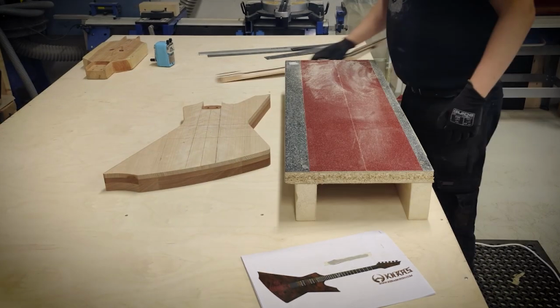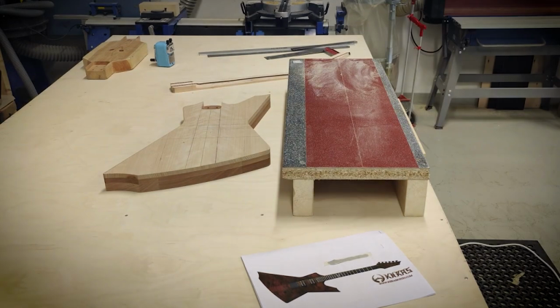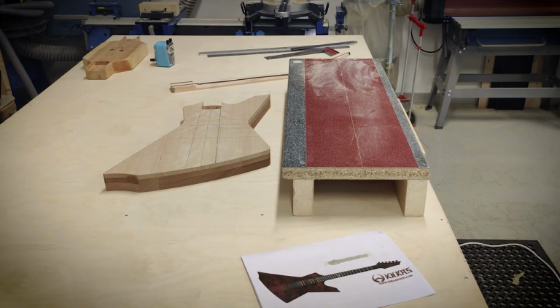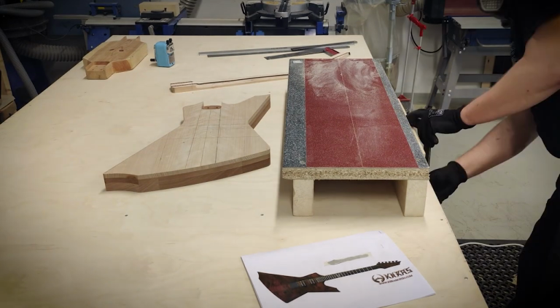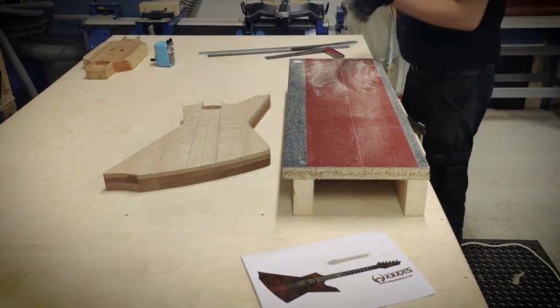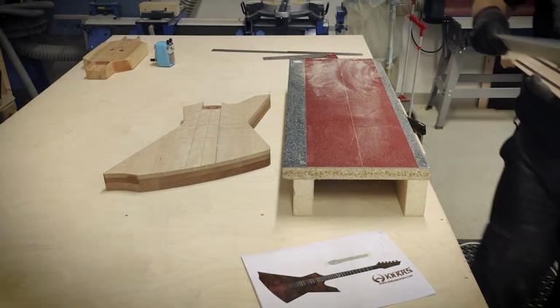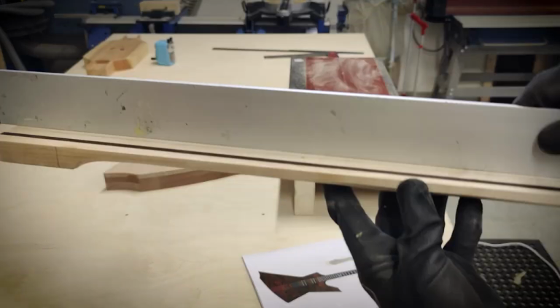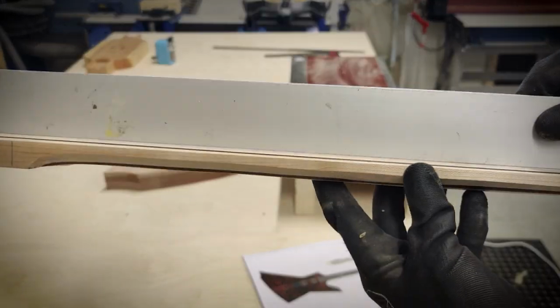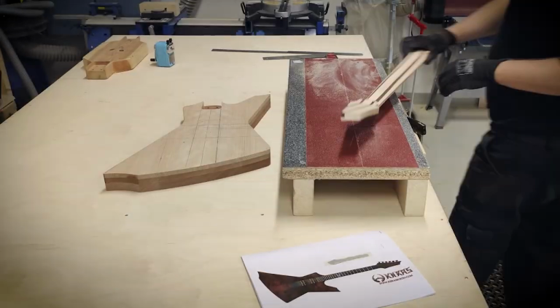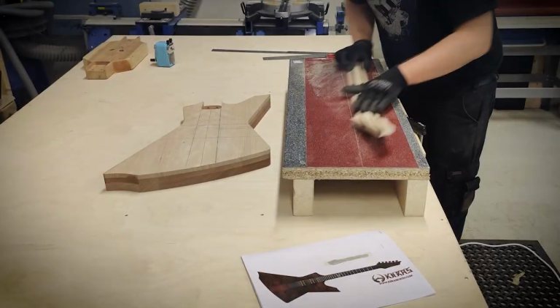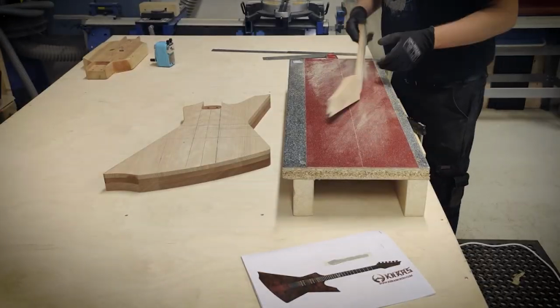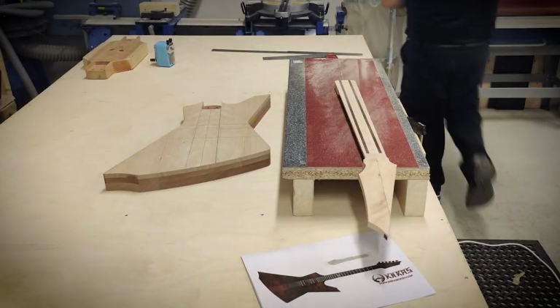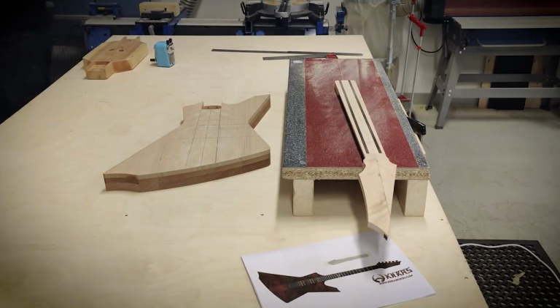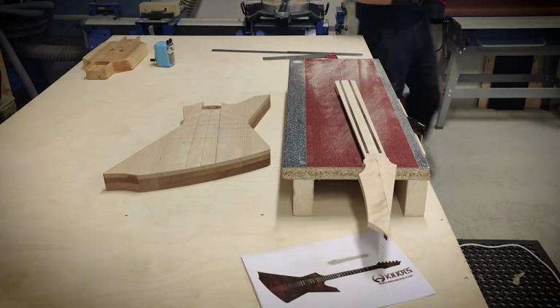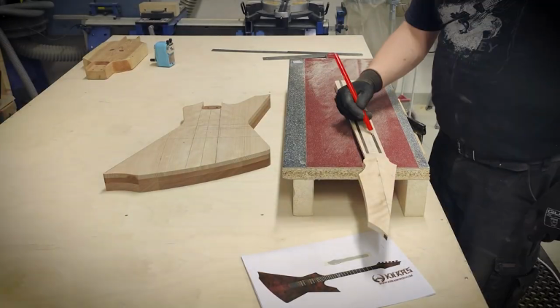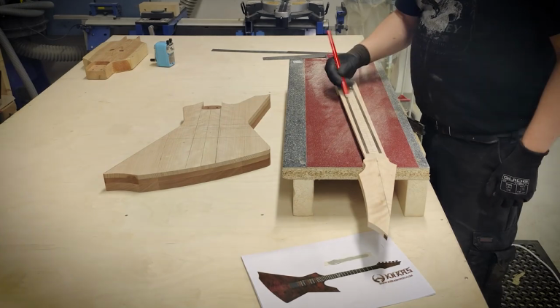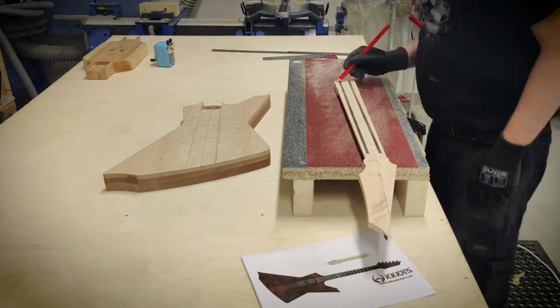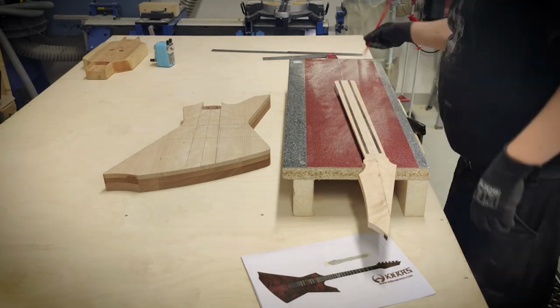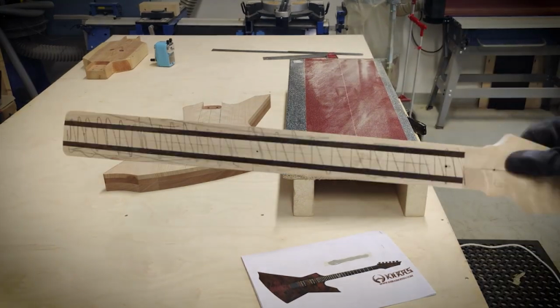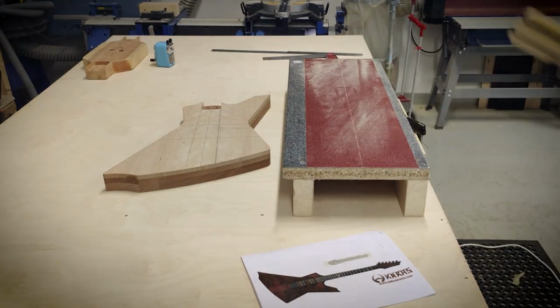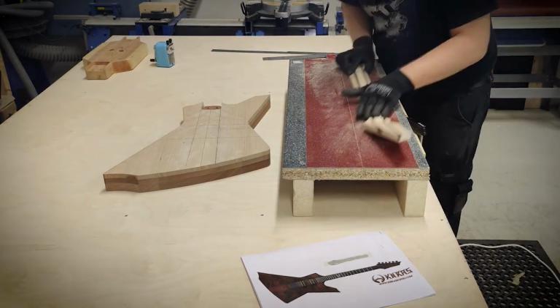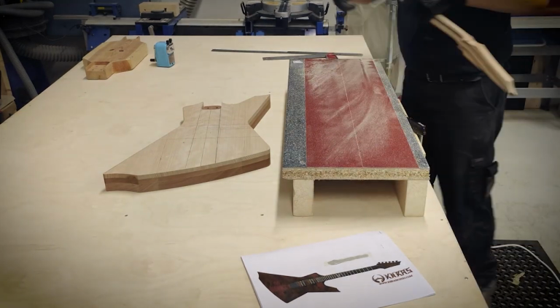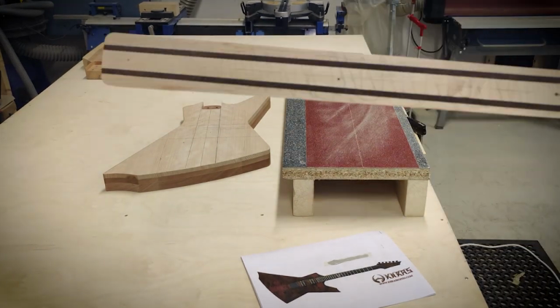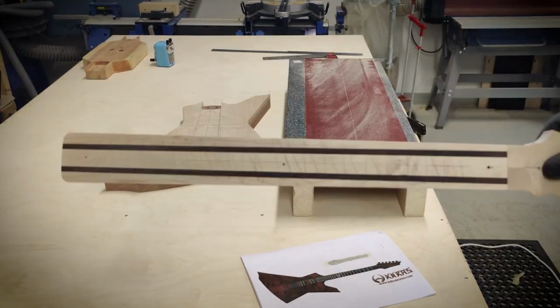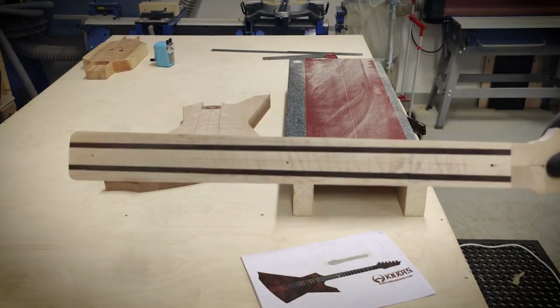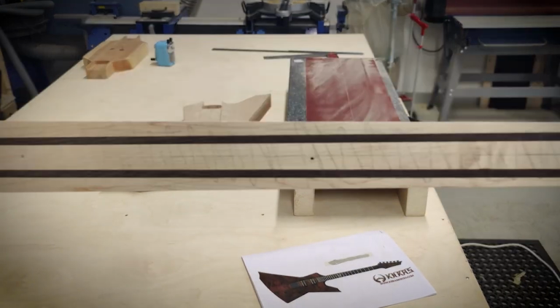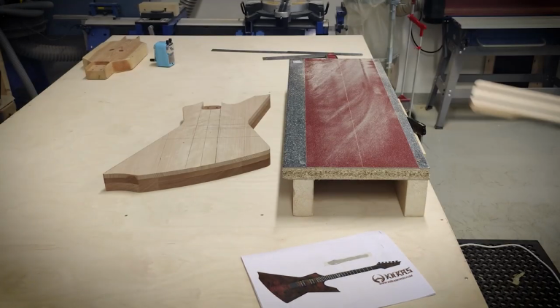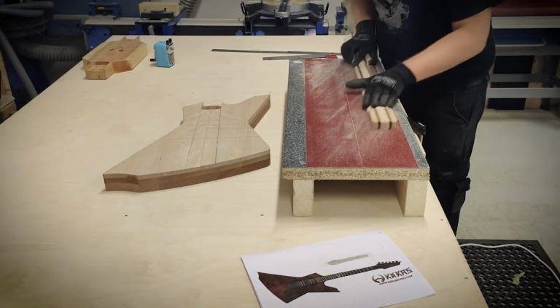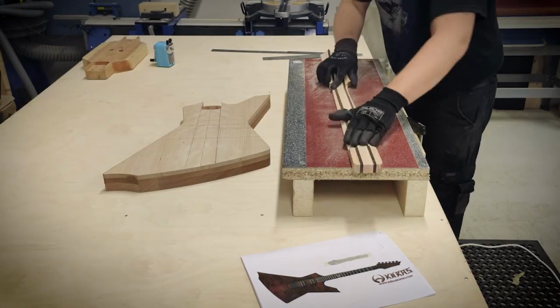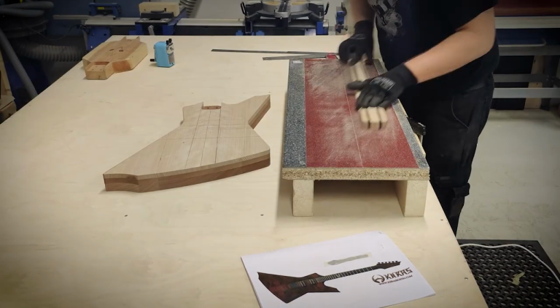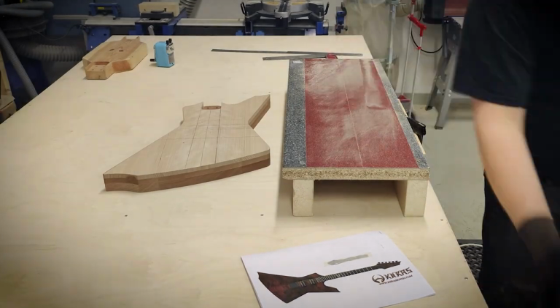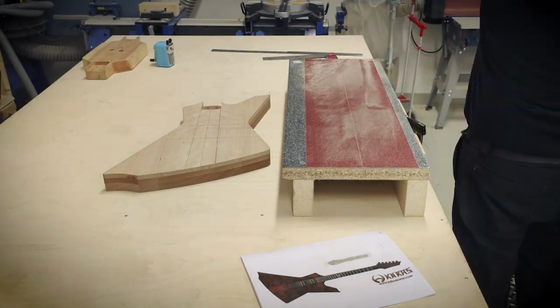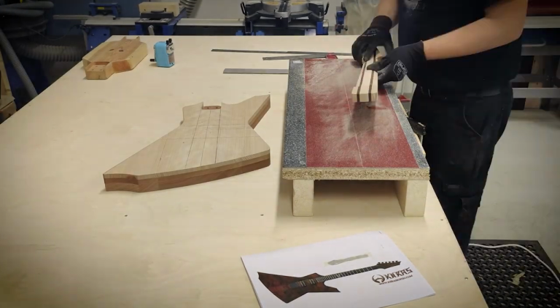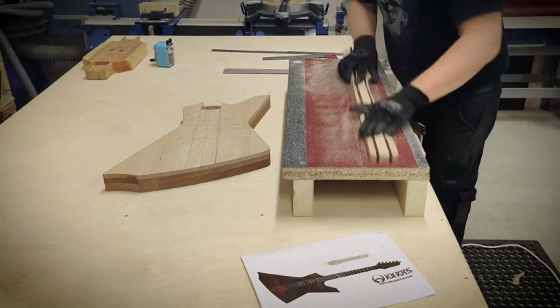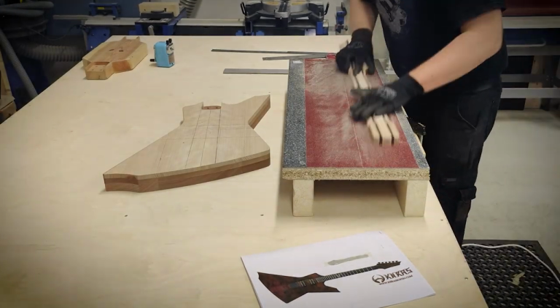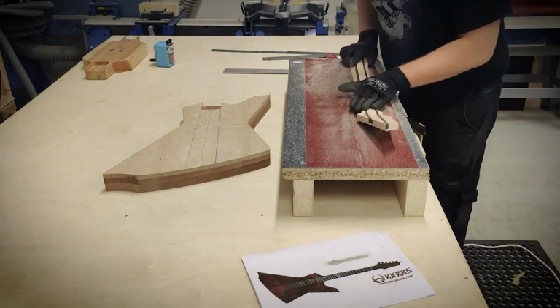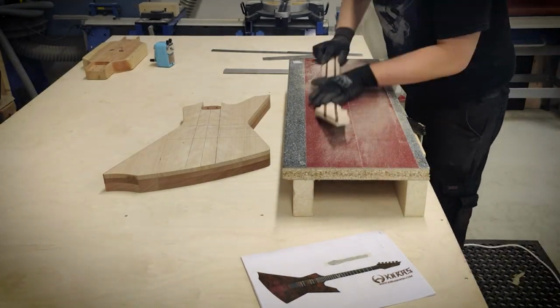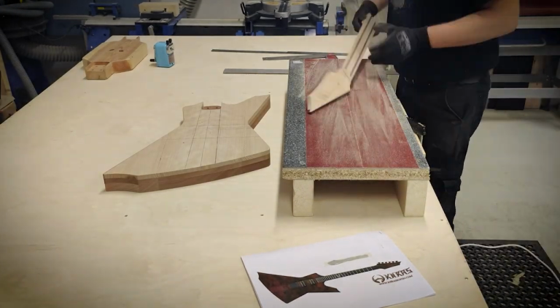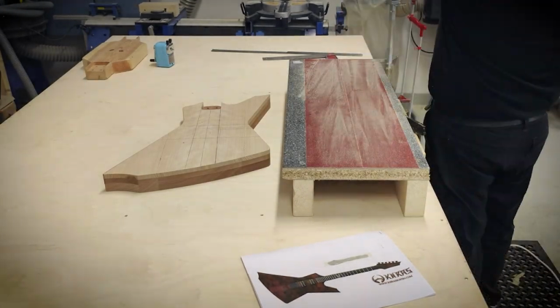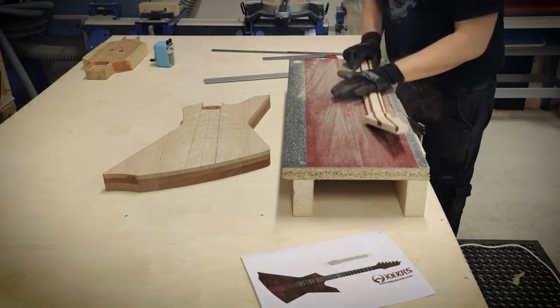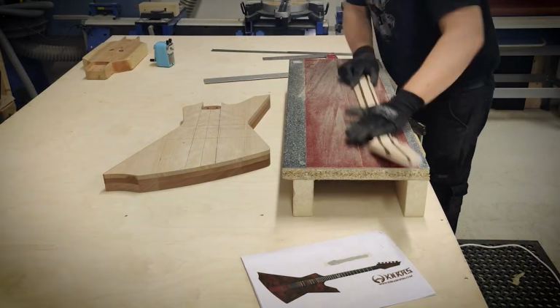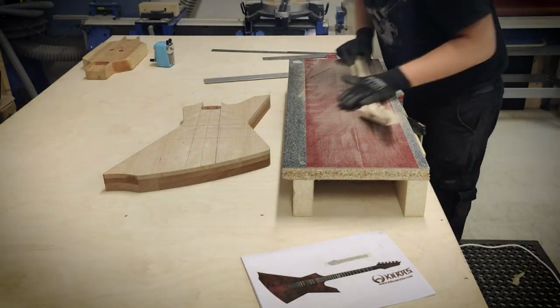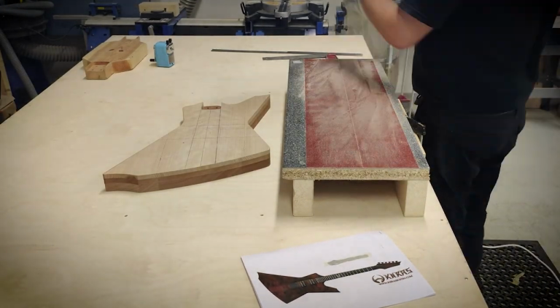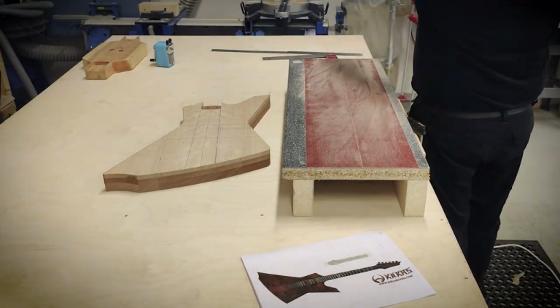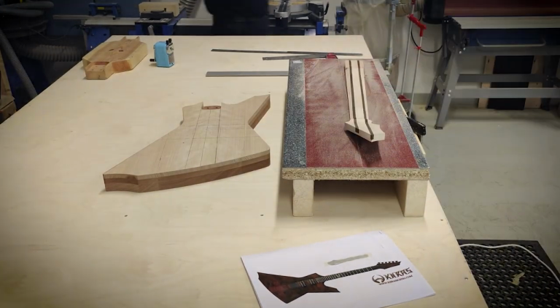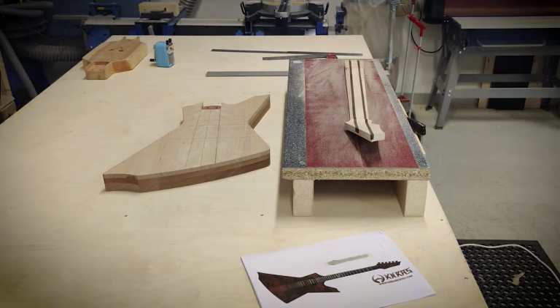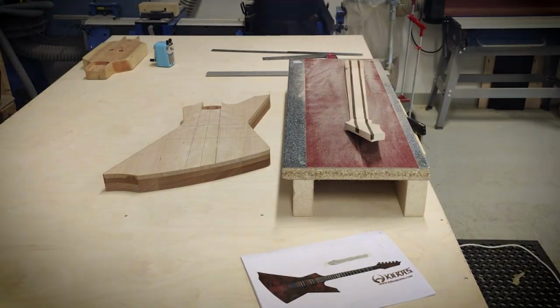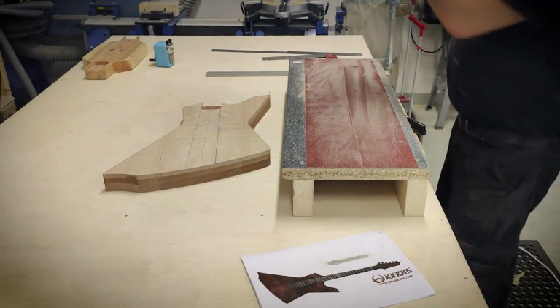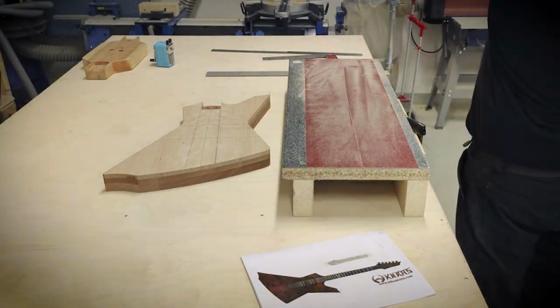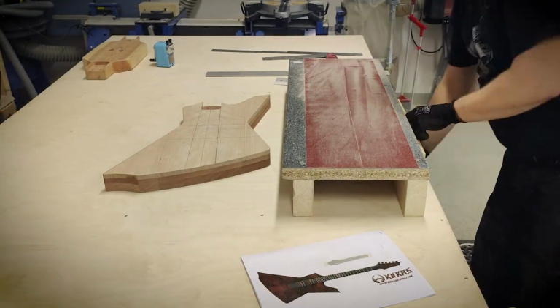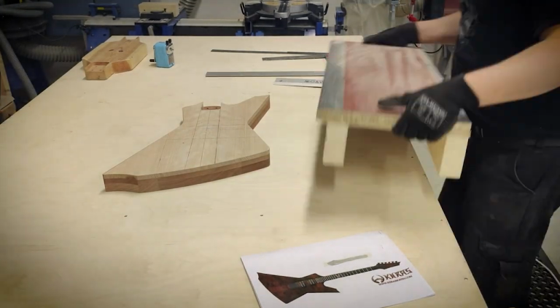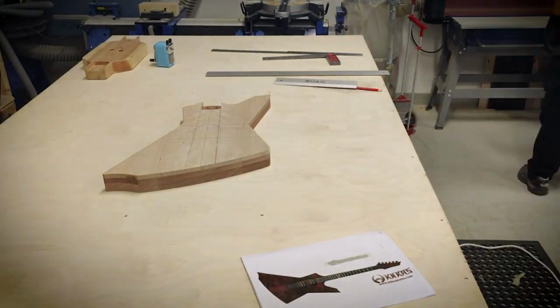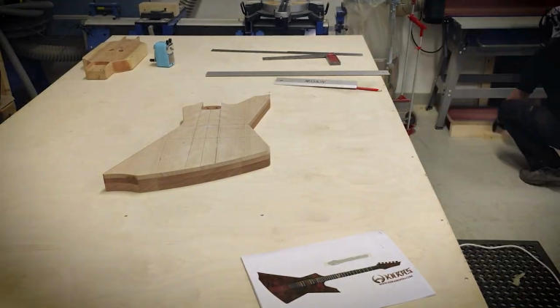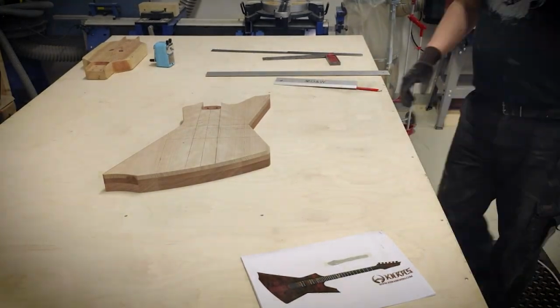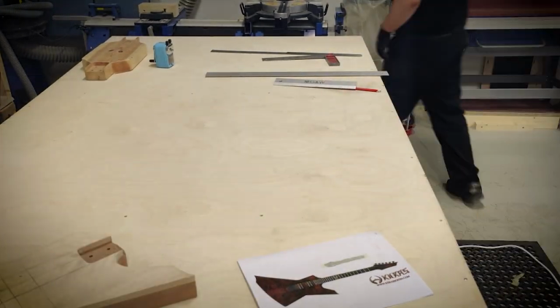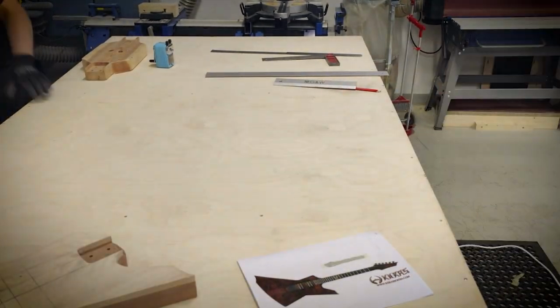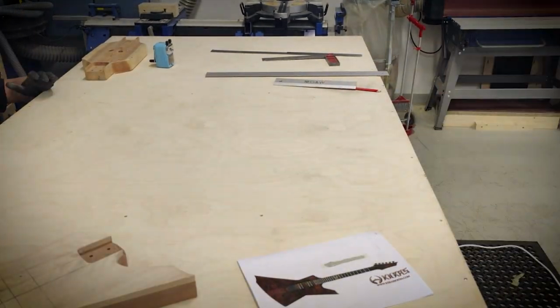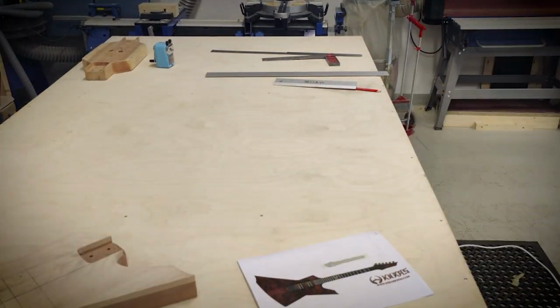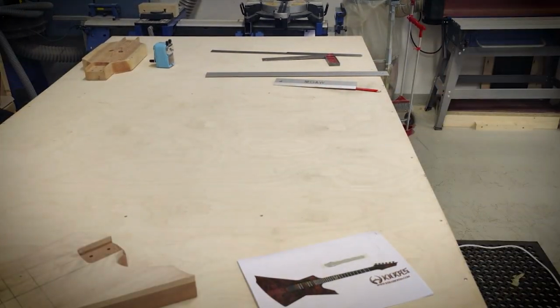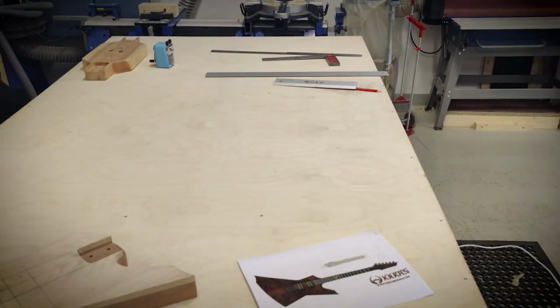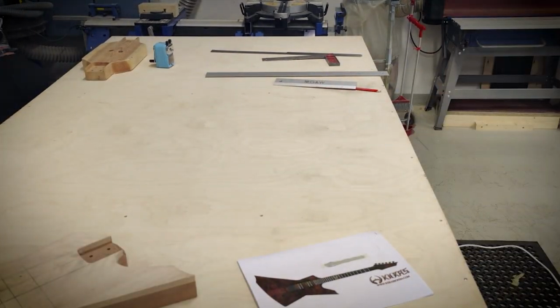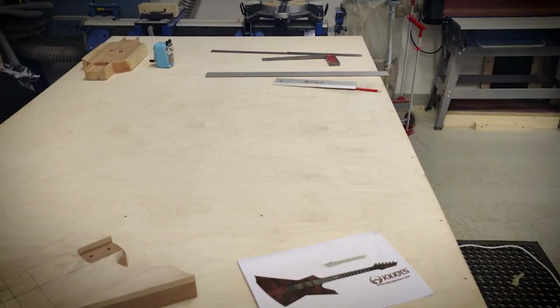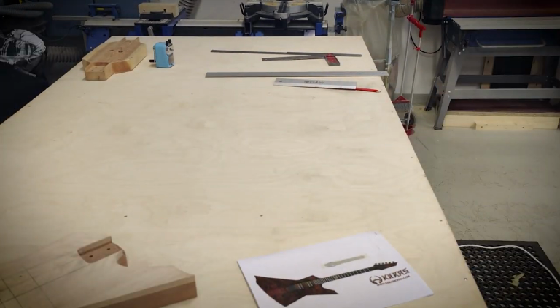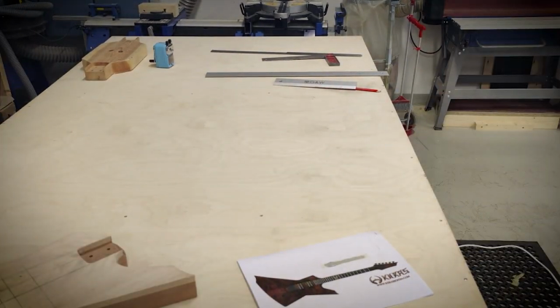Hello, this is Simo from Kiras Instruments and in this video I will glue on the fretboard and do all the routings for the guitar body.